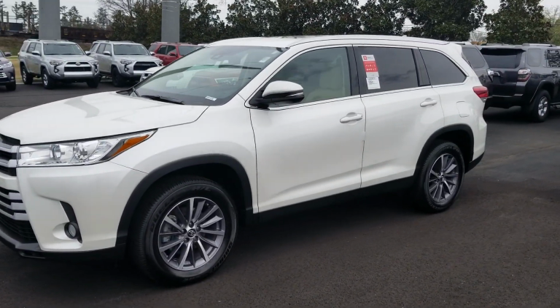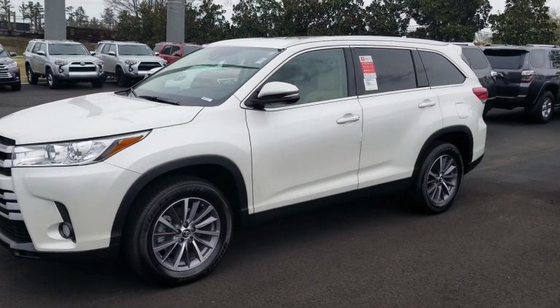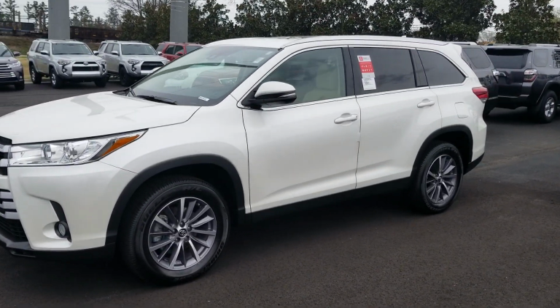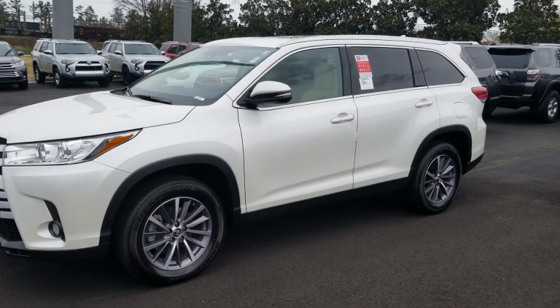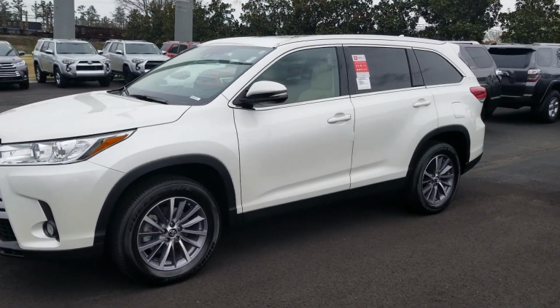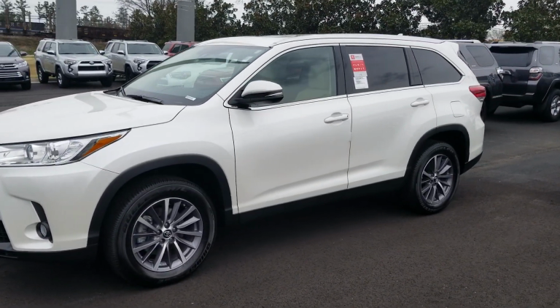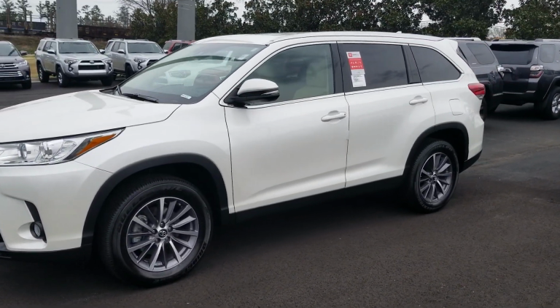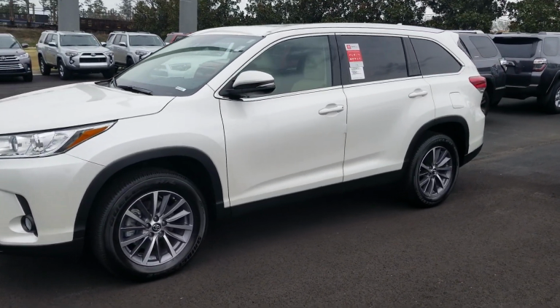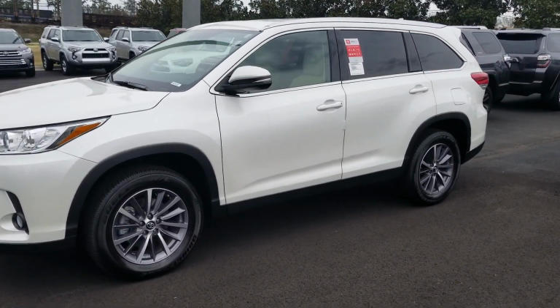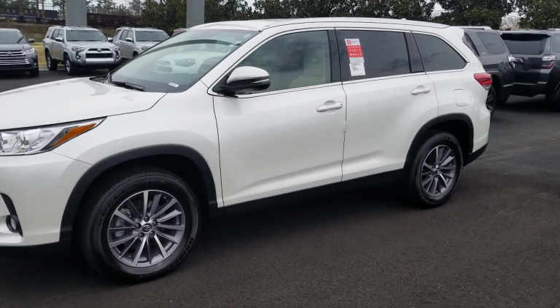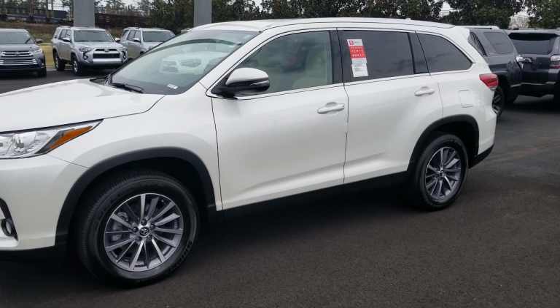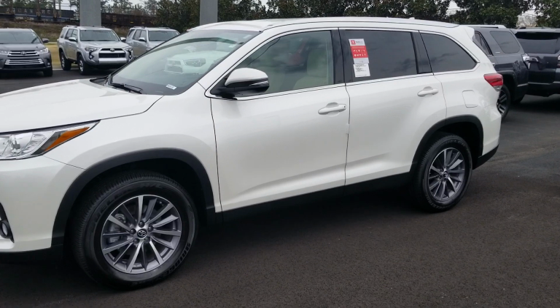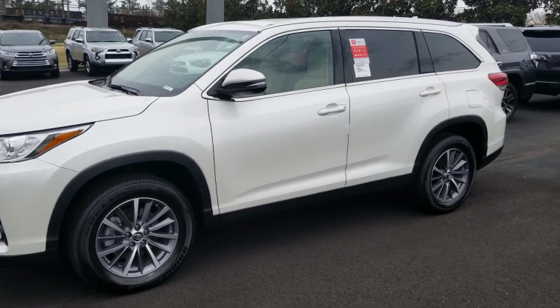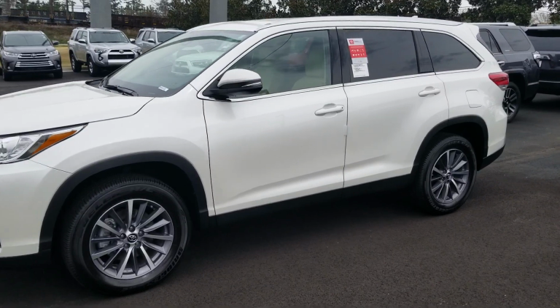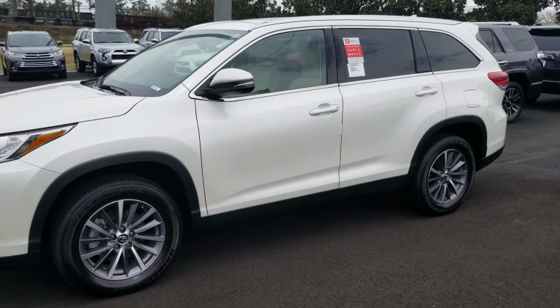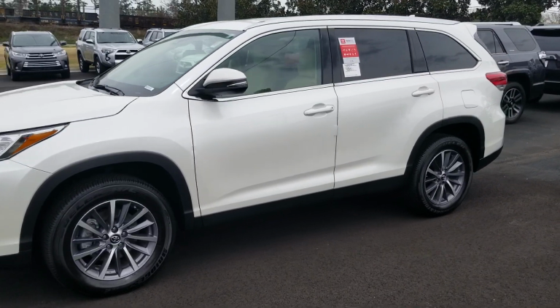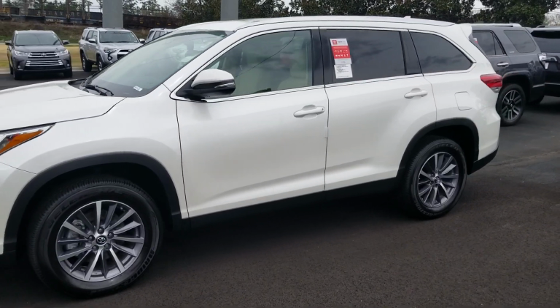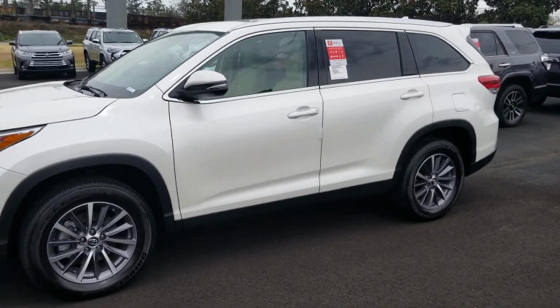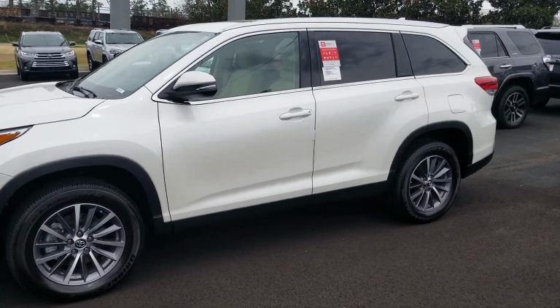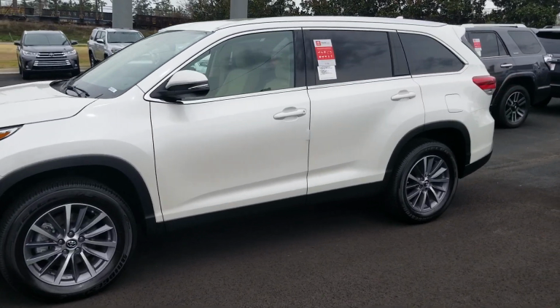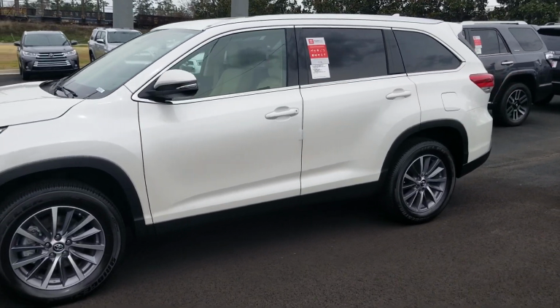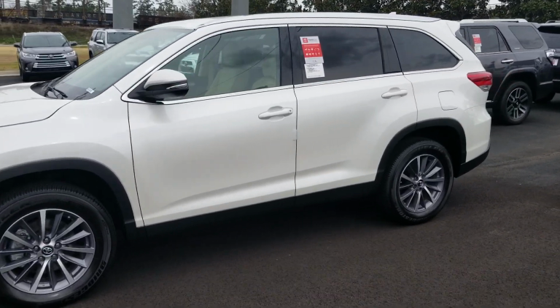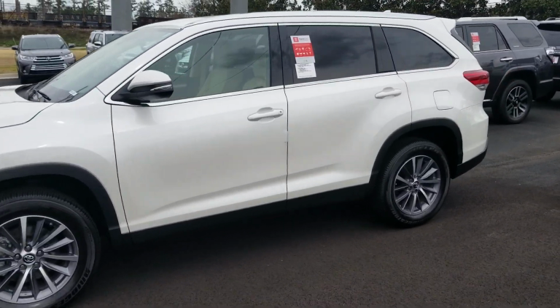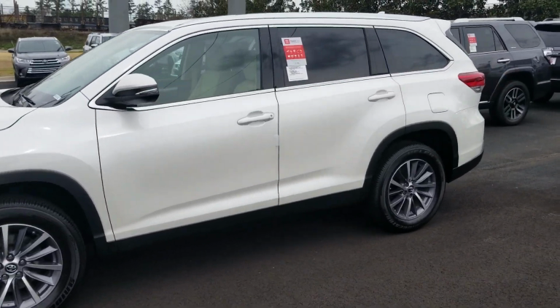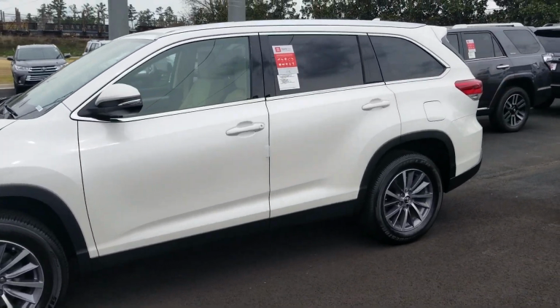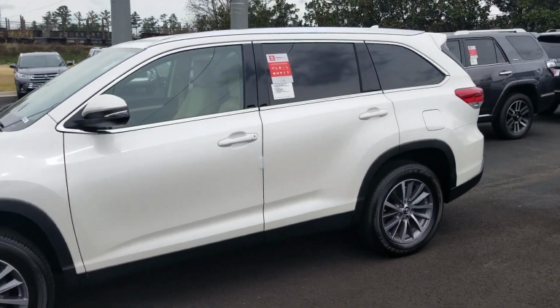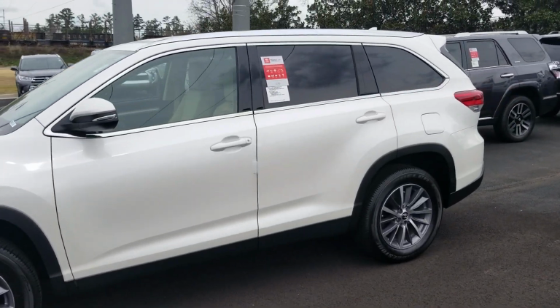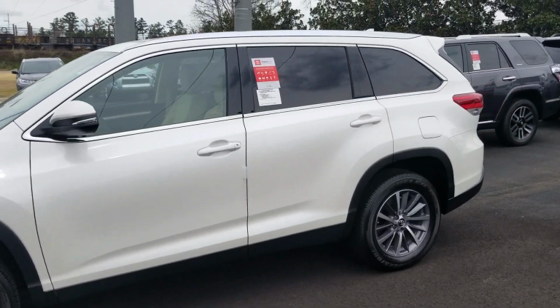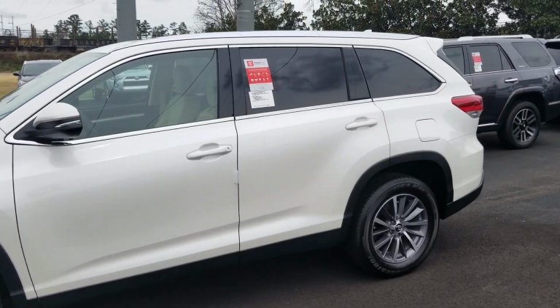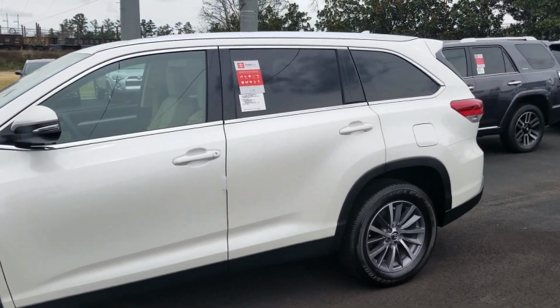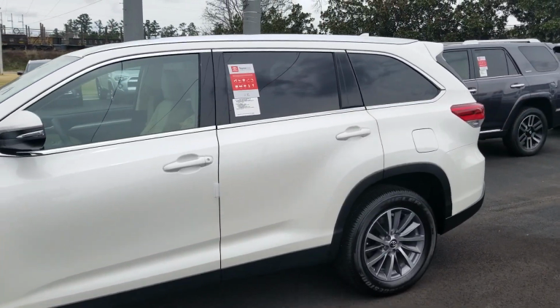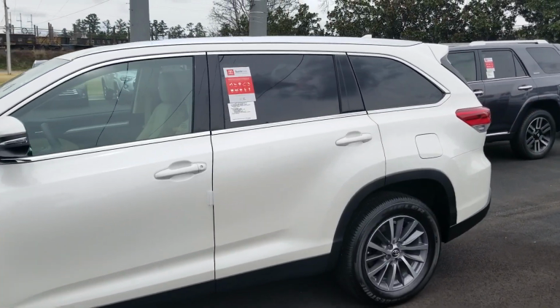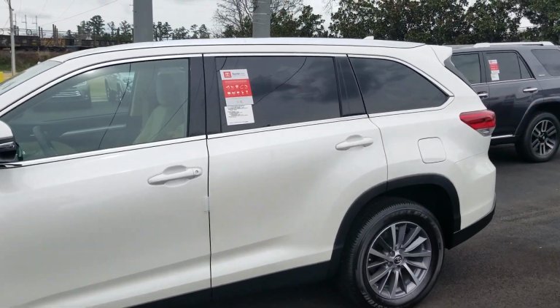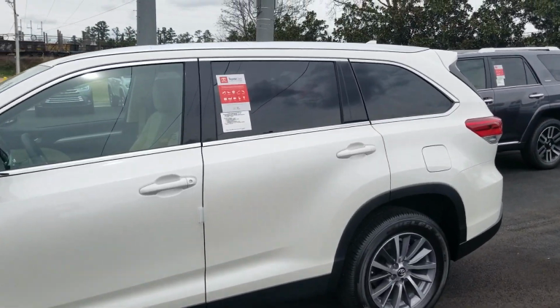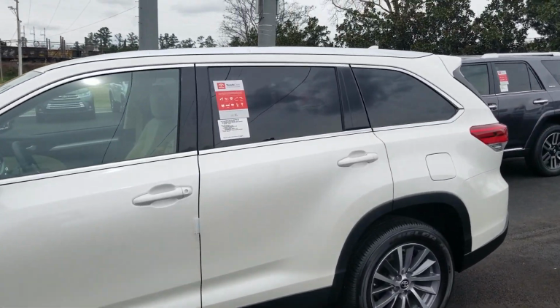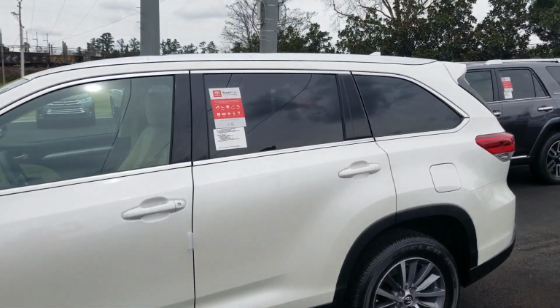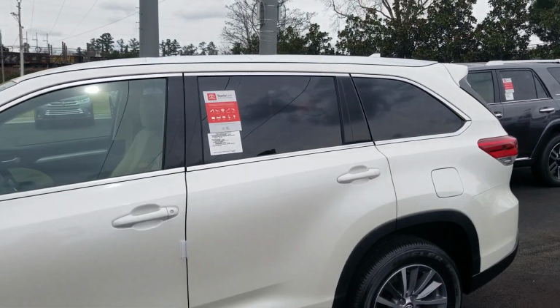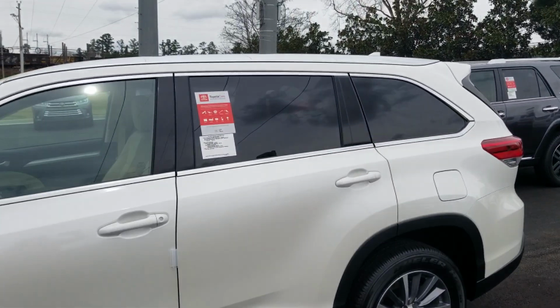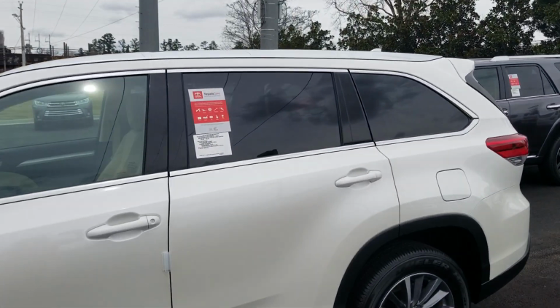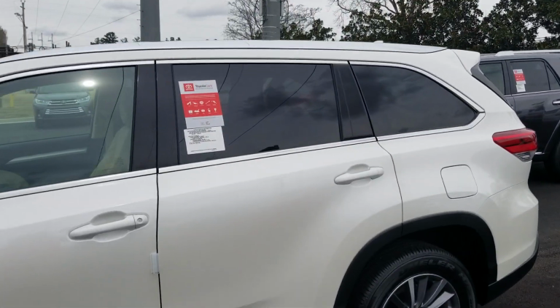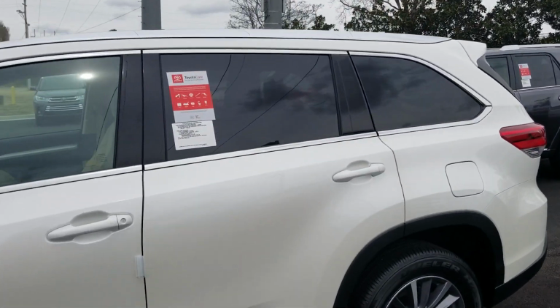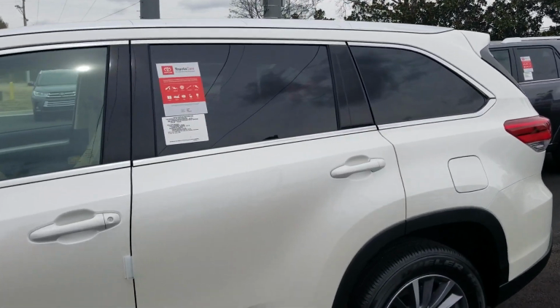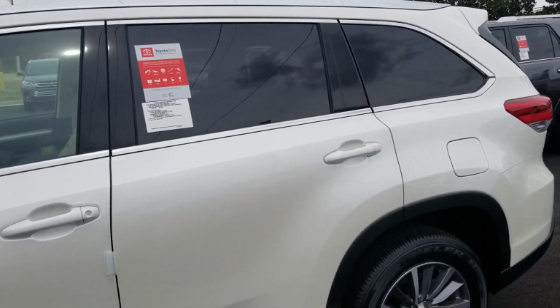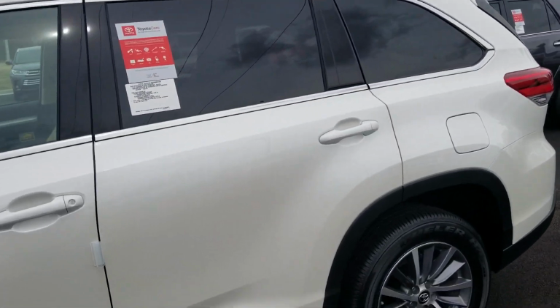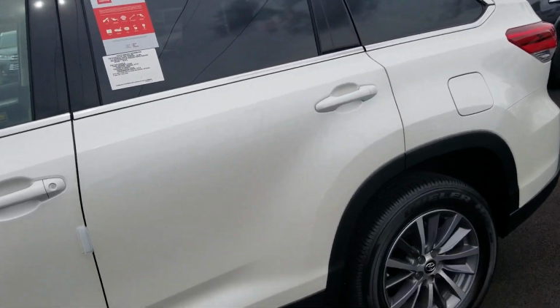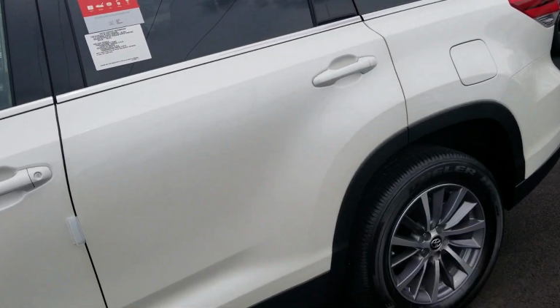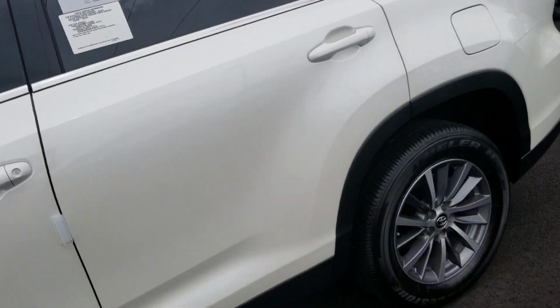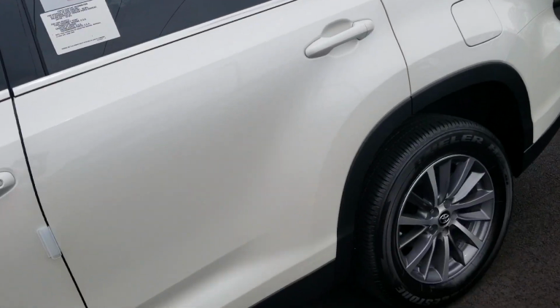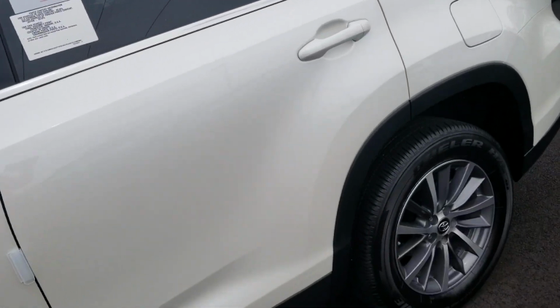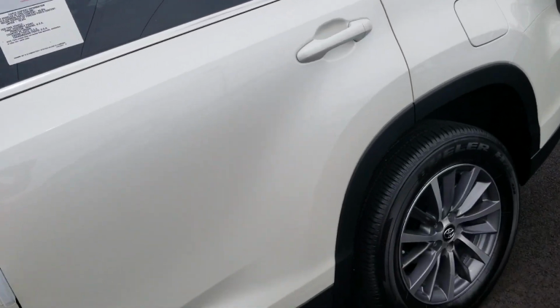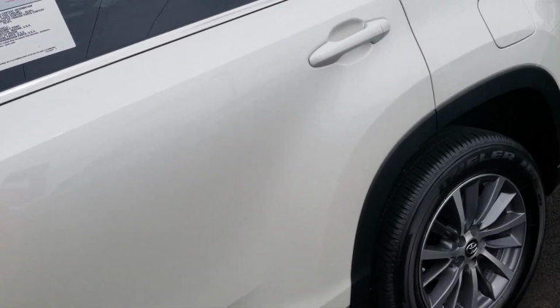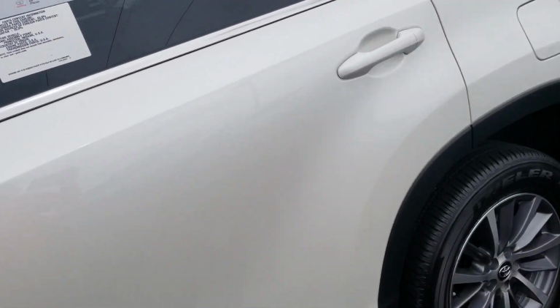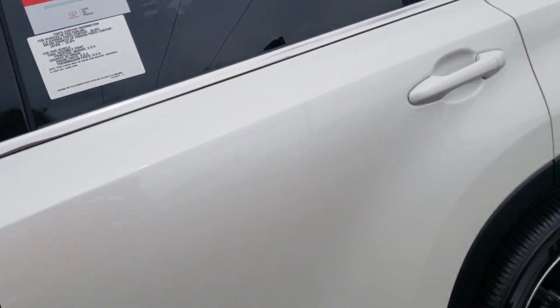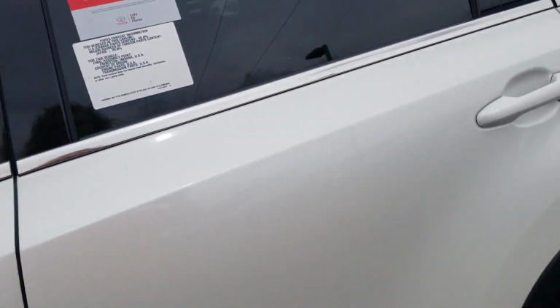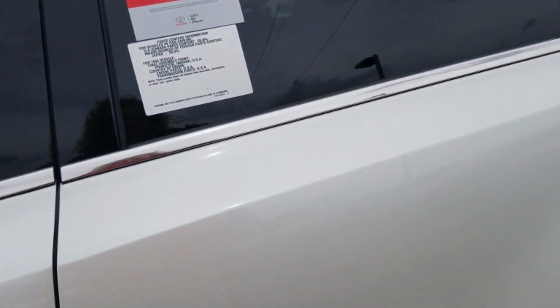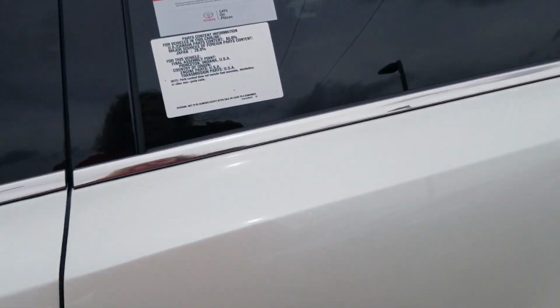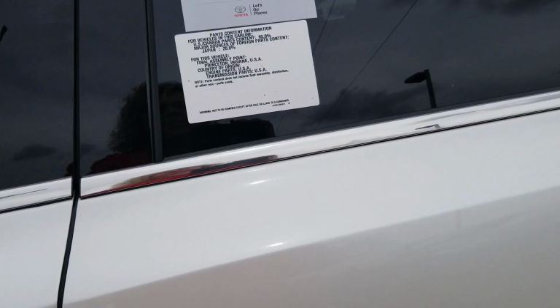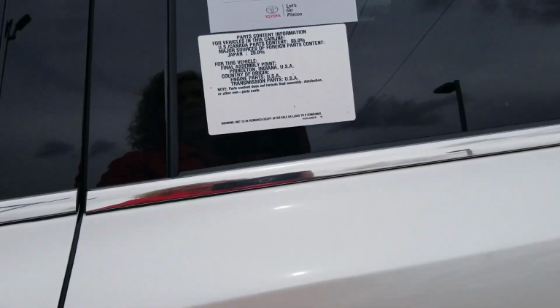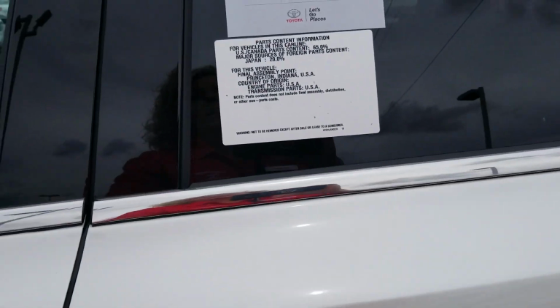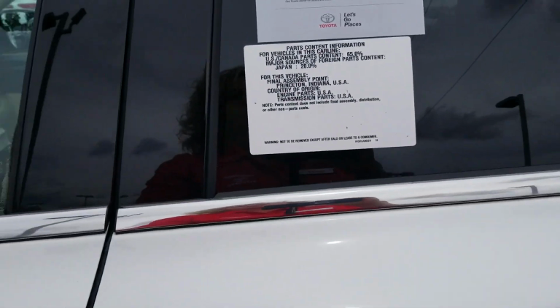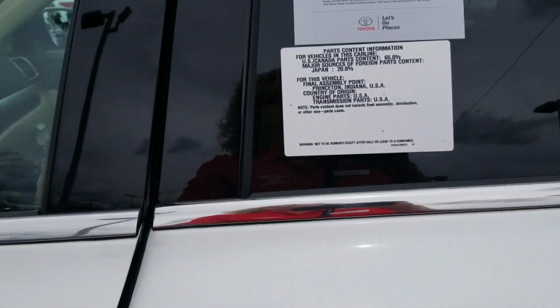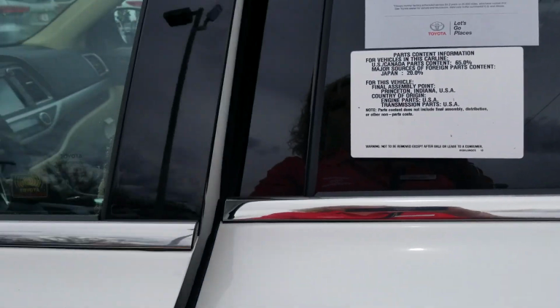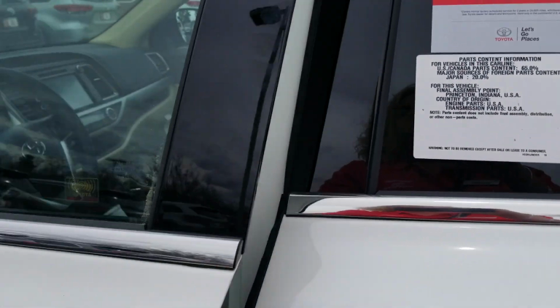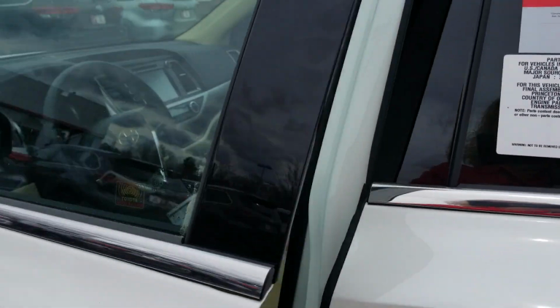This has got the 3.5 liter V6 engine. It's got the chrome roof rails and the 18 inch alloy wheels.